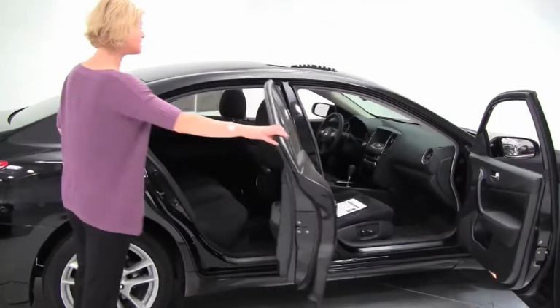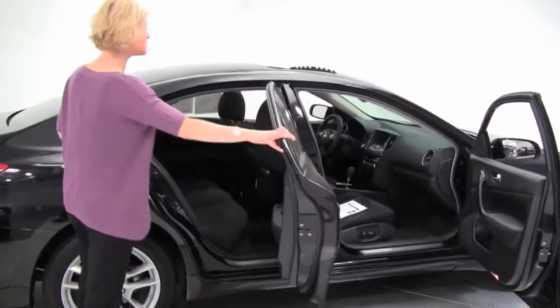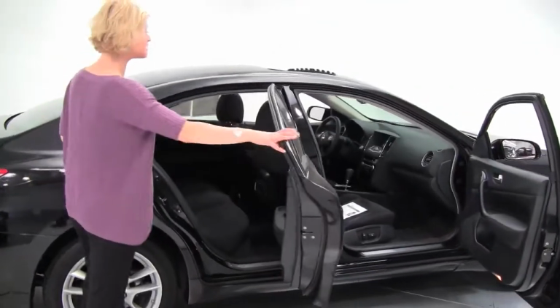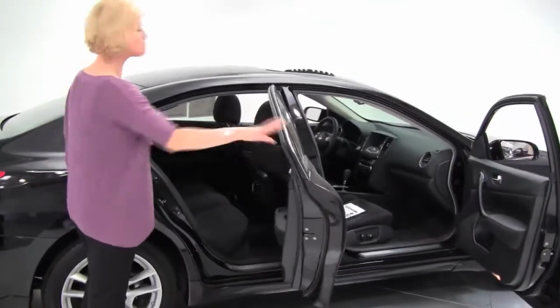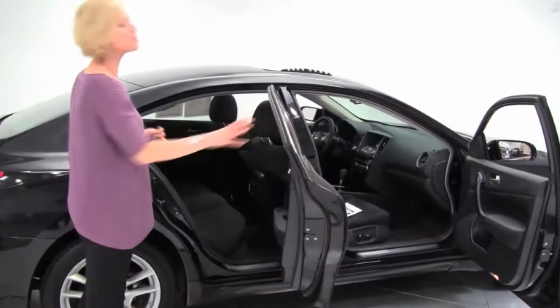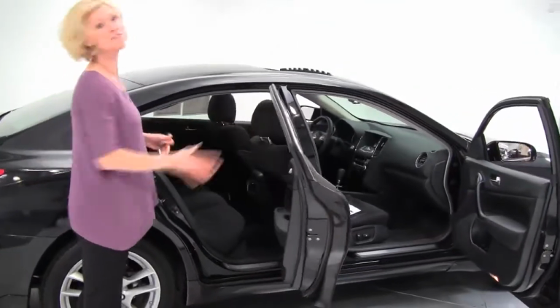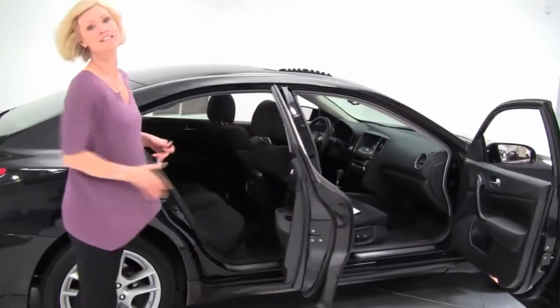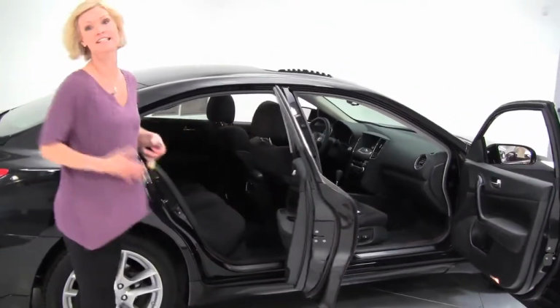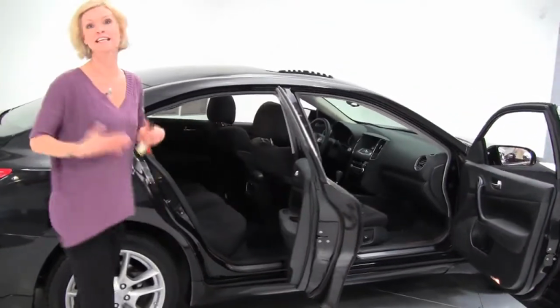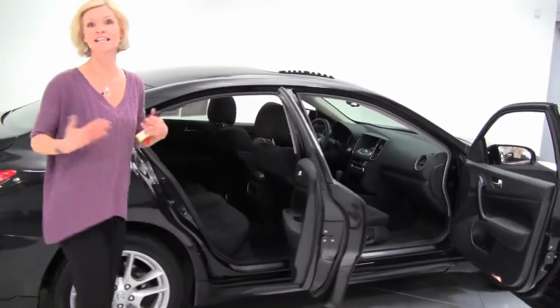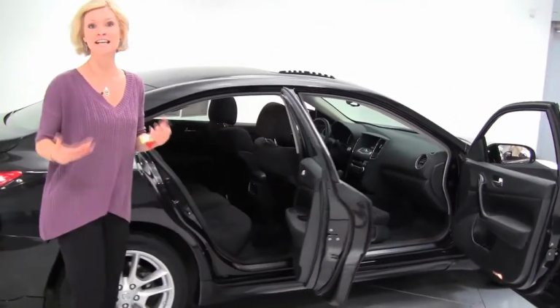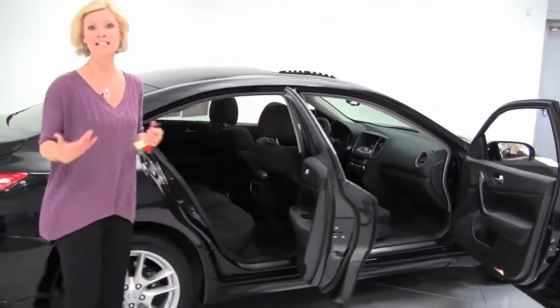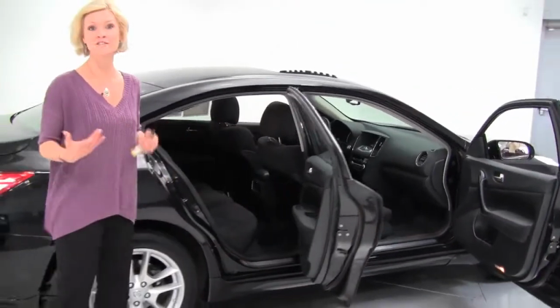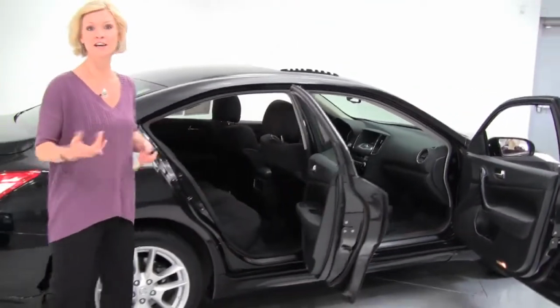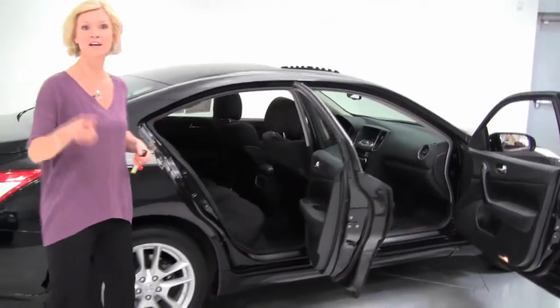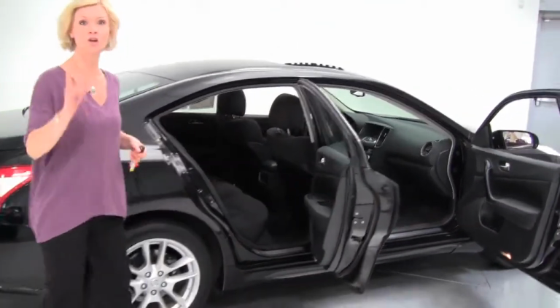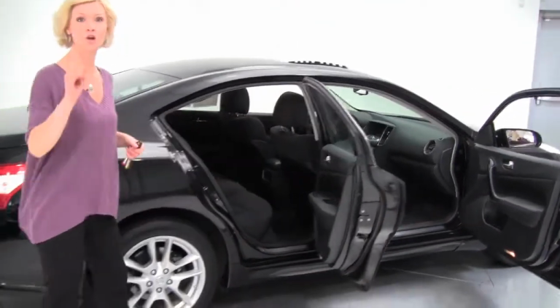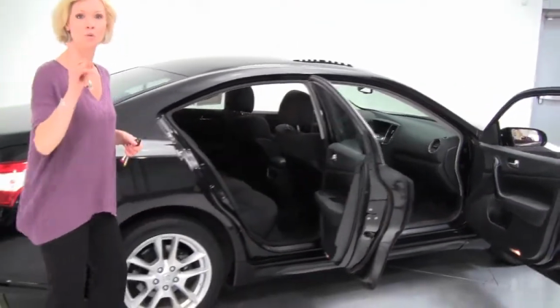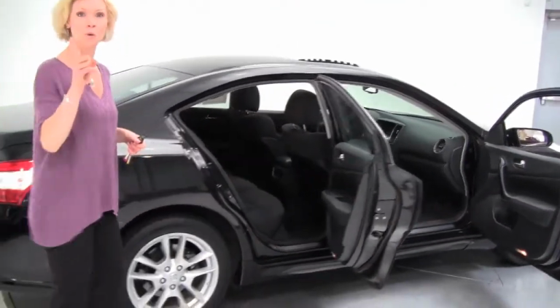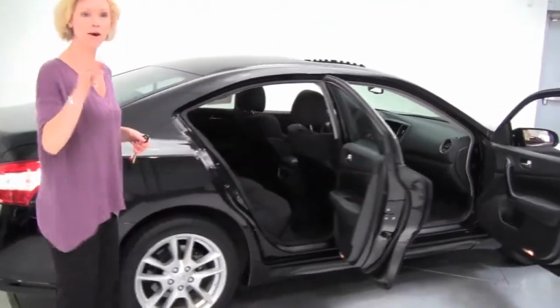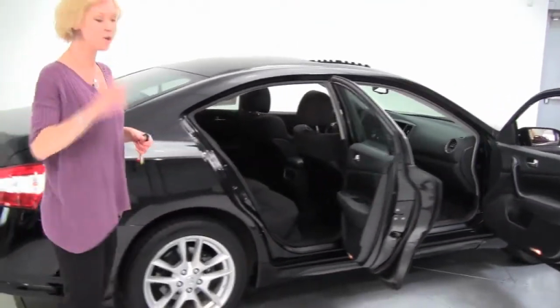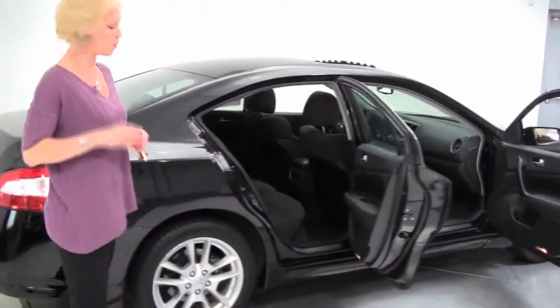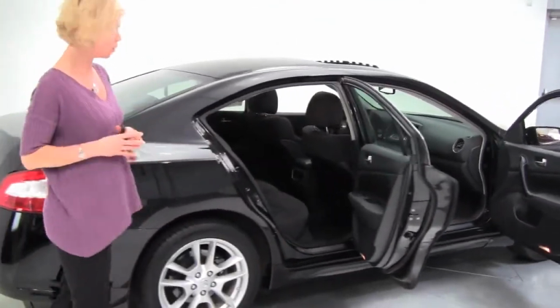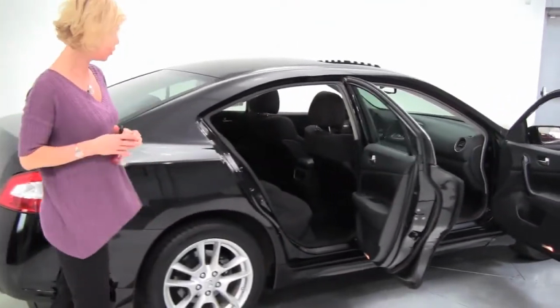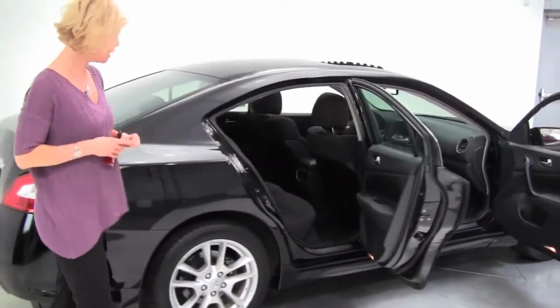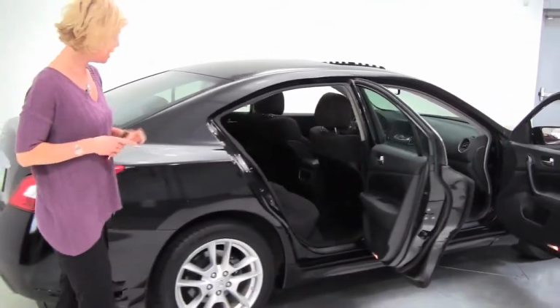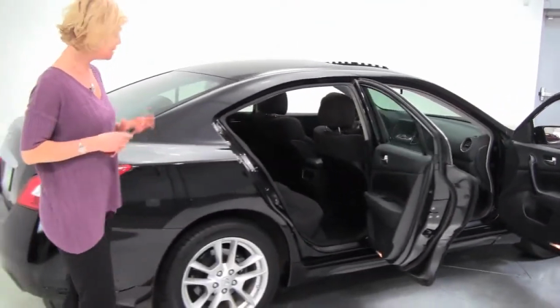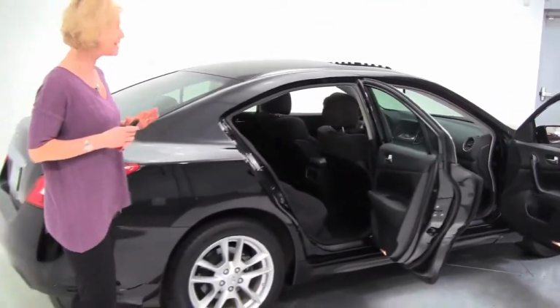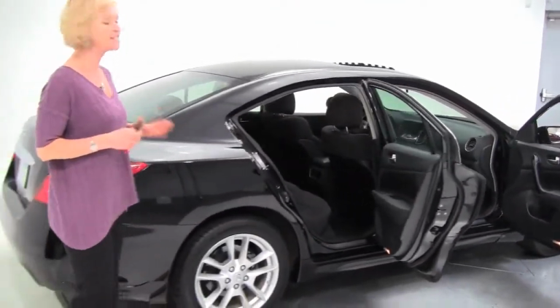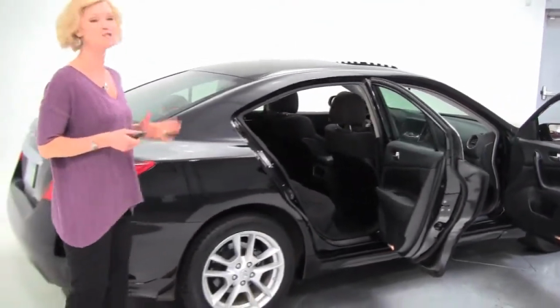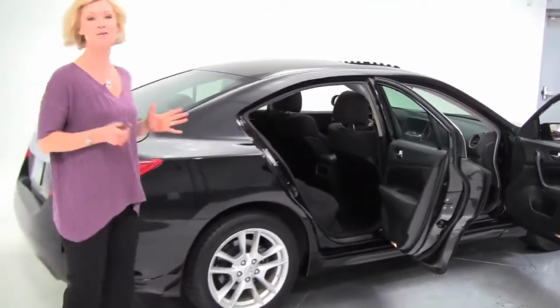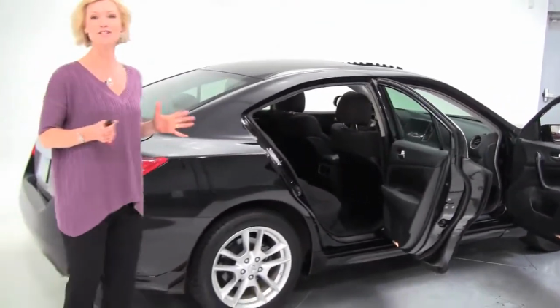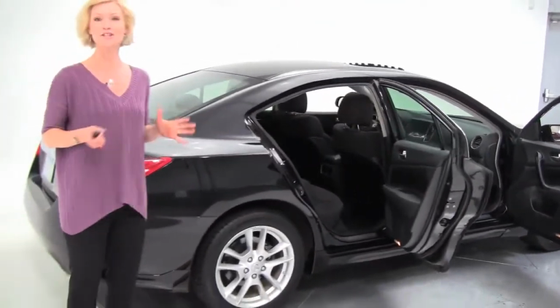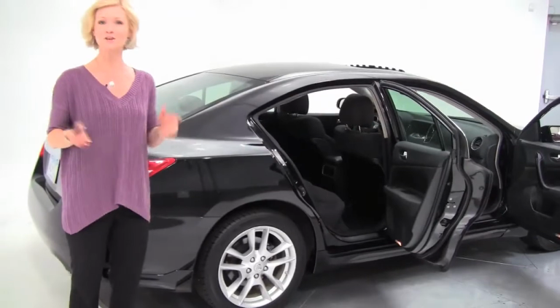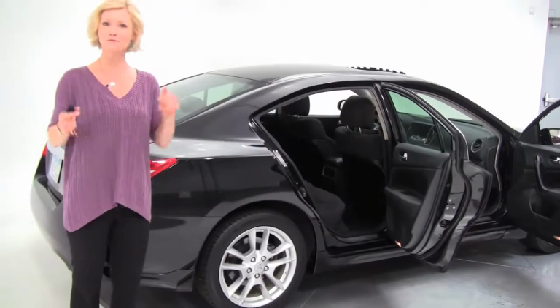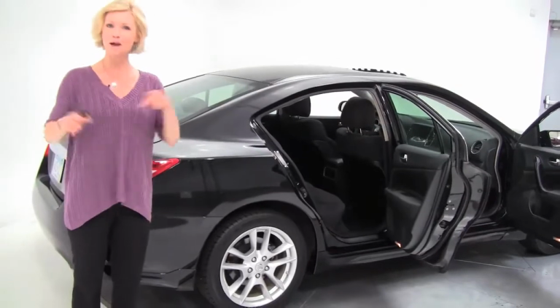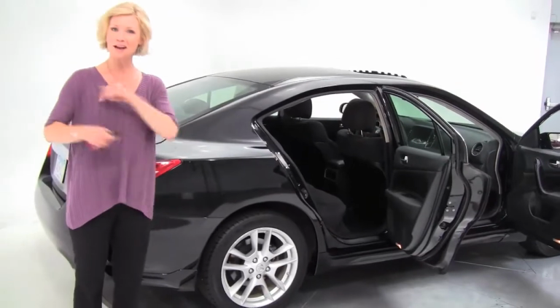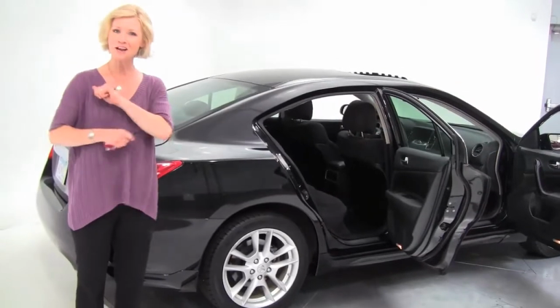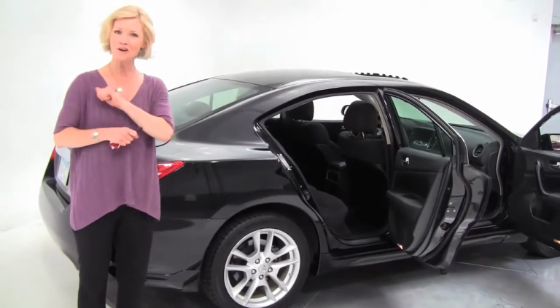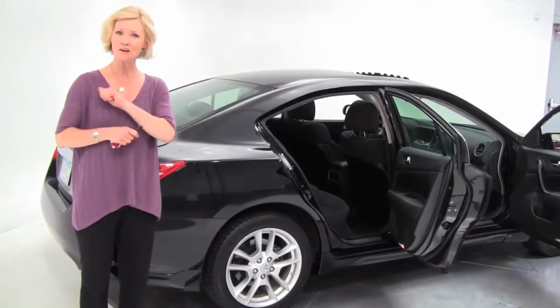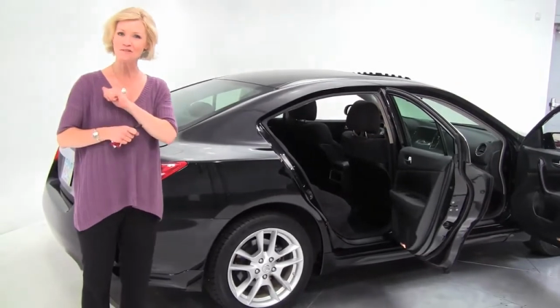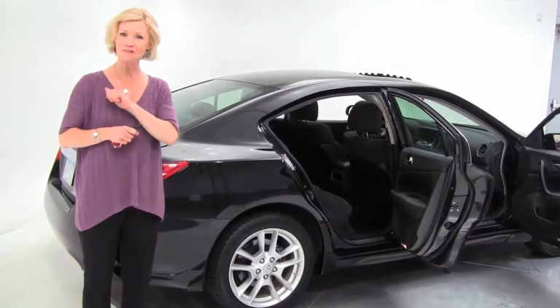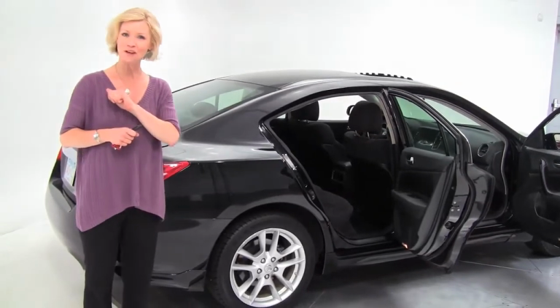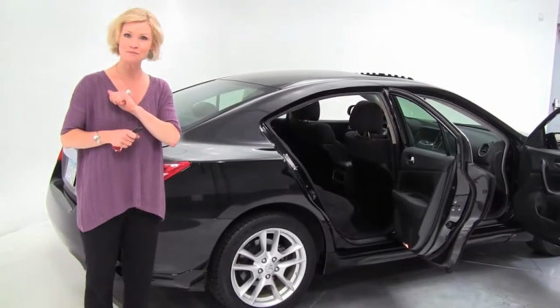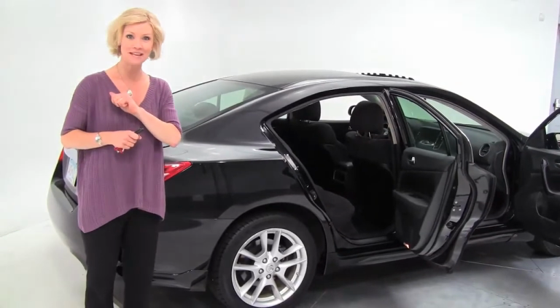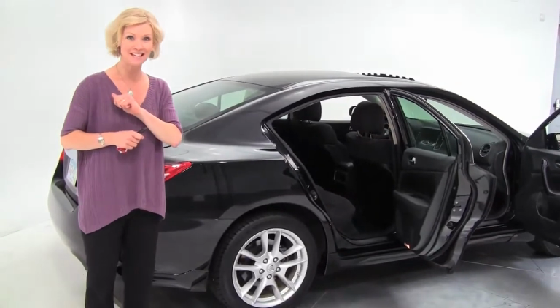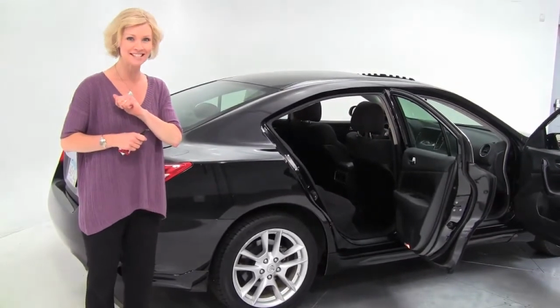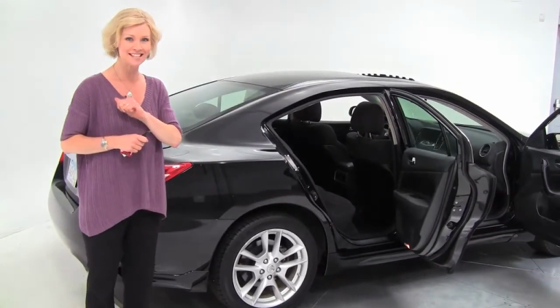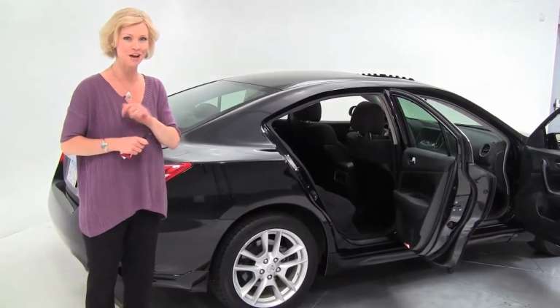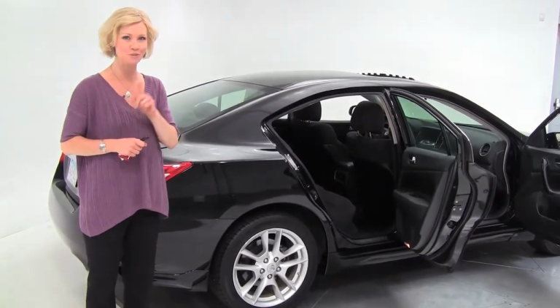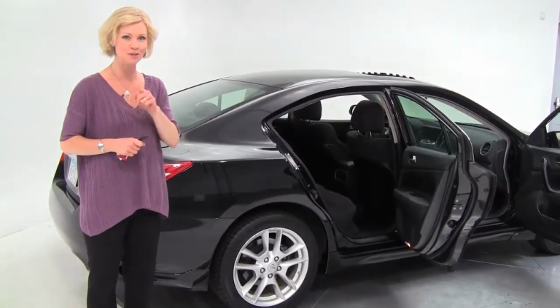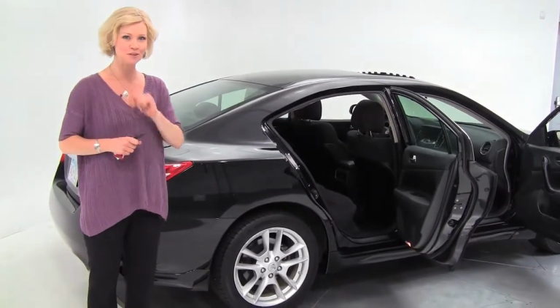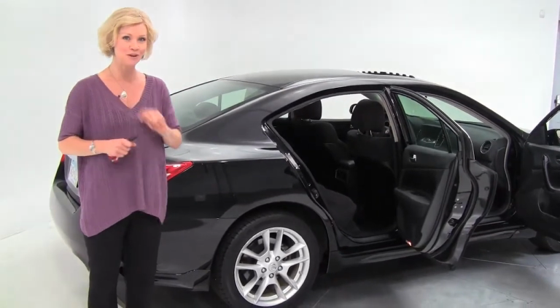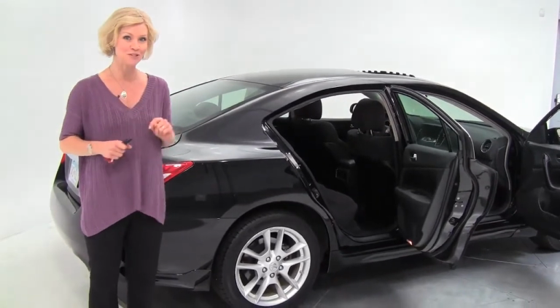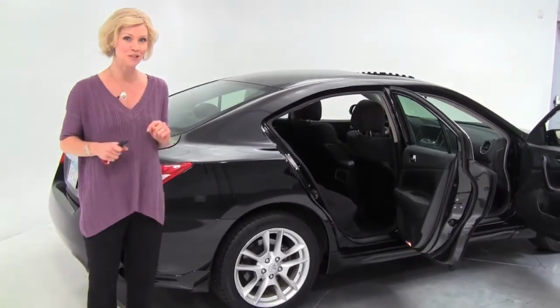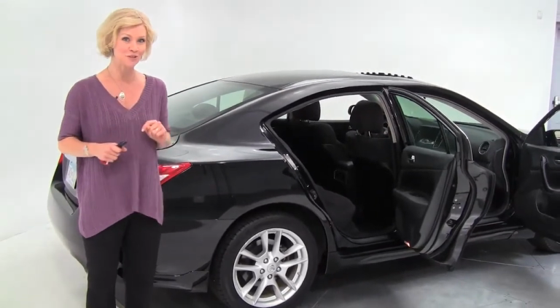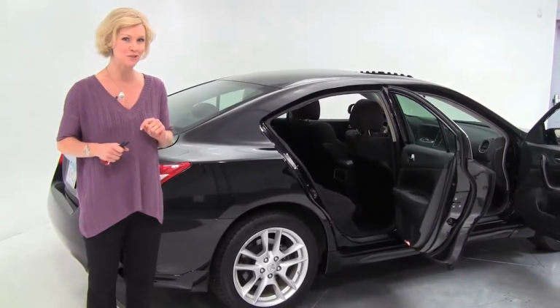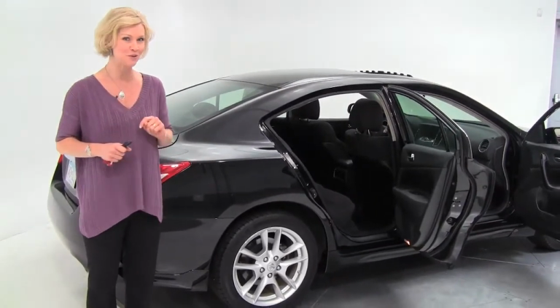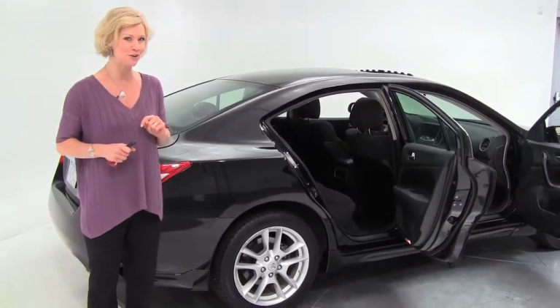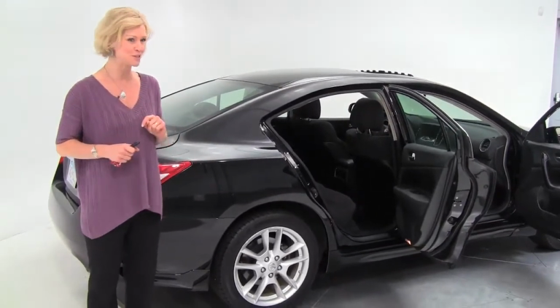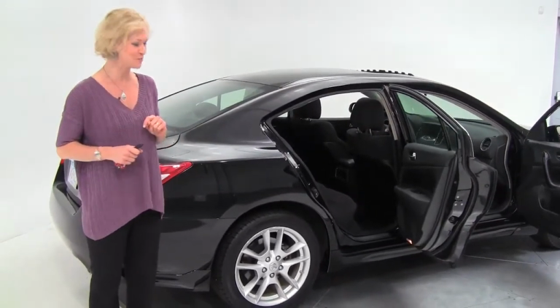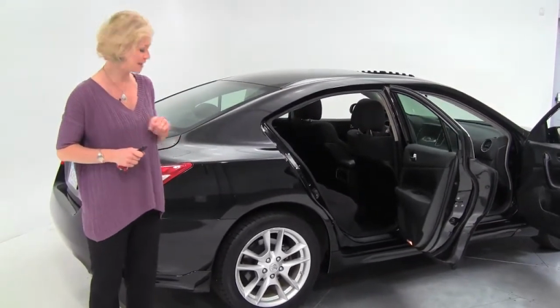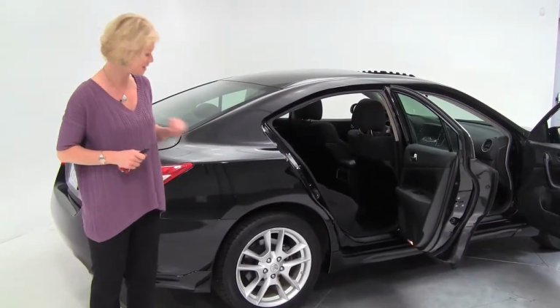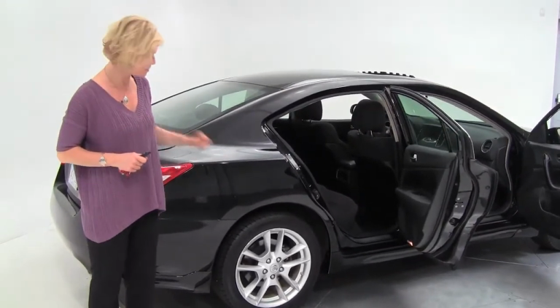This is a previously leased vehicle, one owner, leased originally right here at Feldman Nissan. We do have service records available.